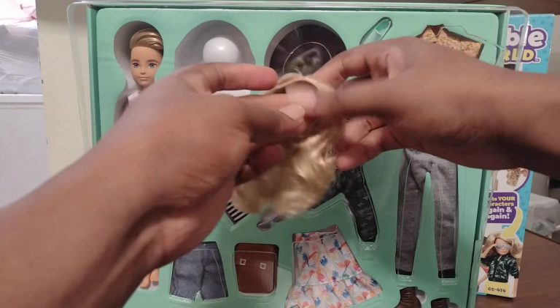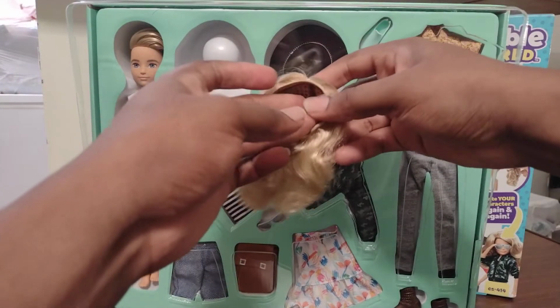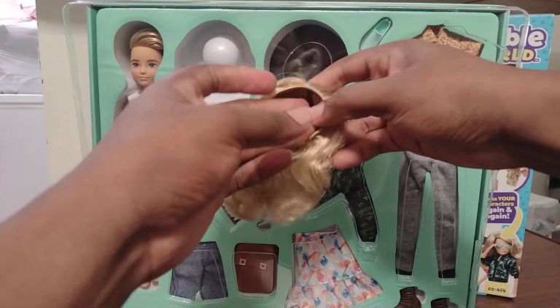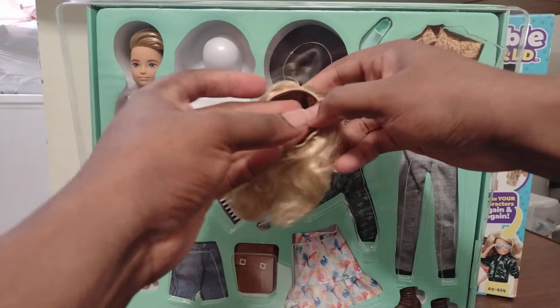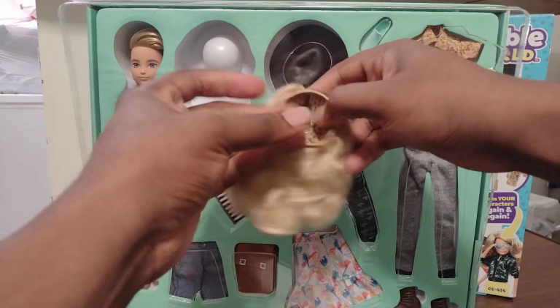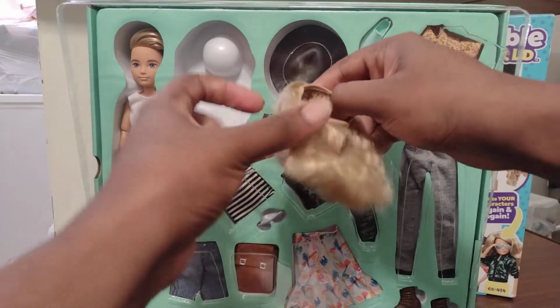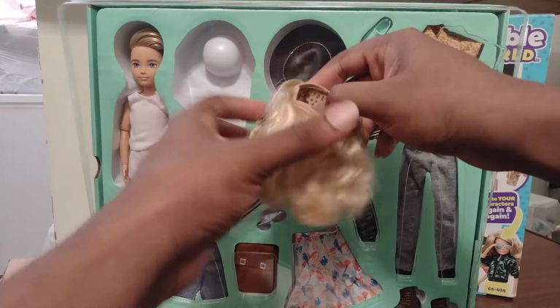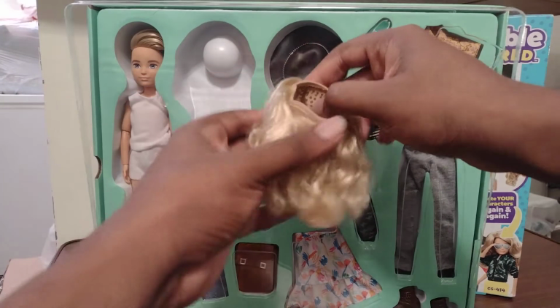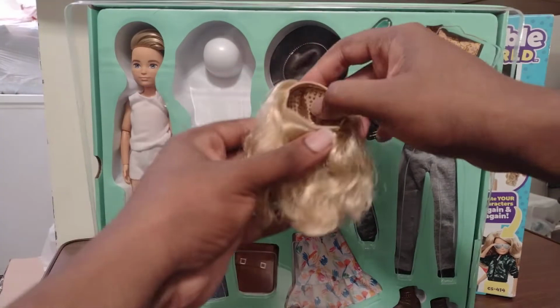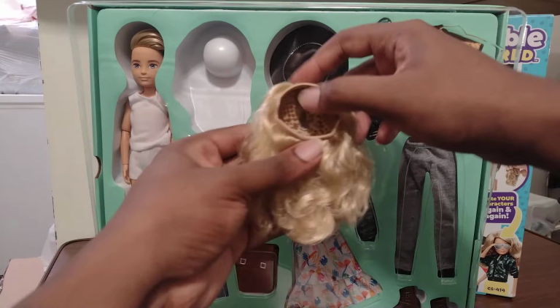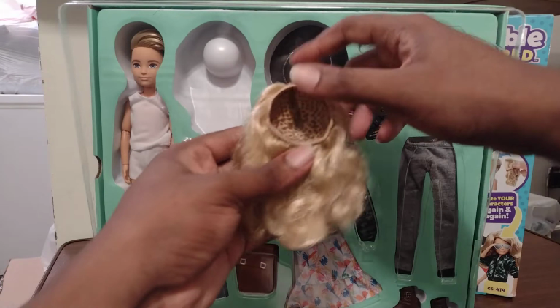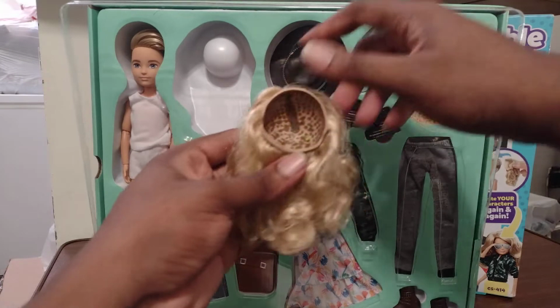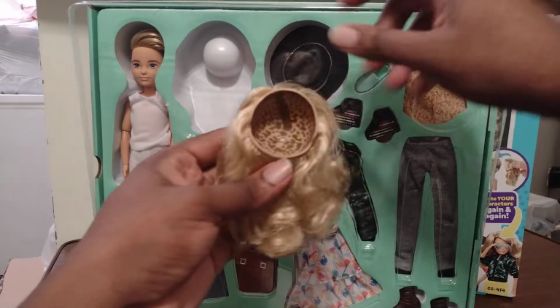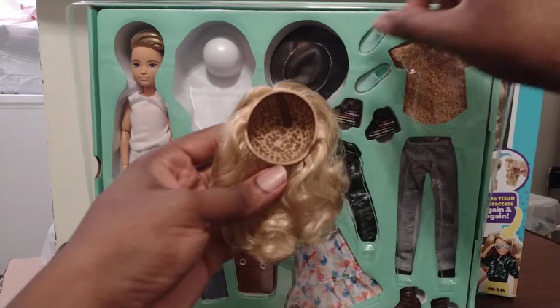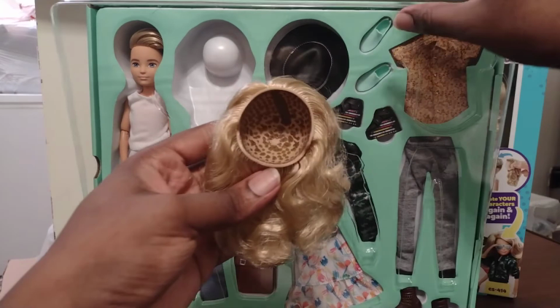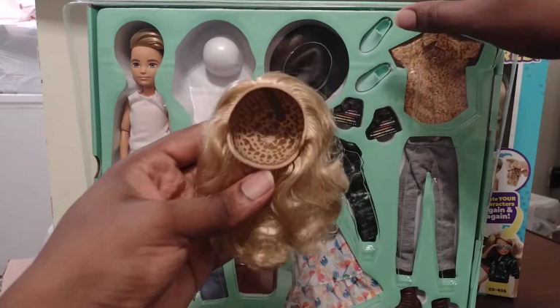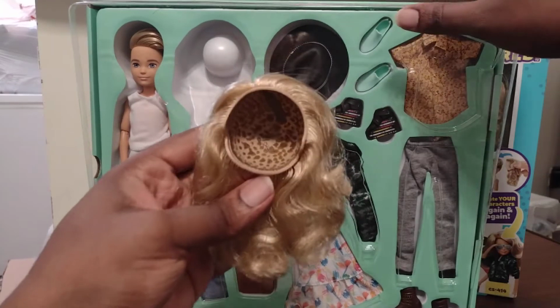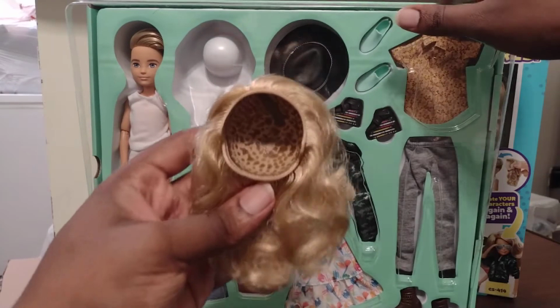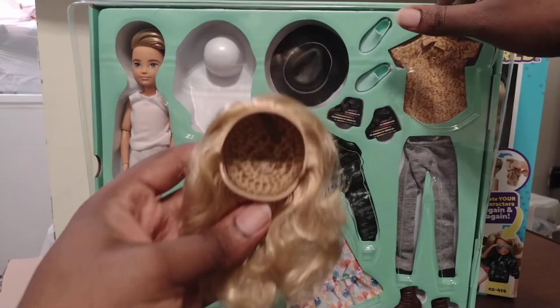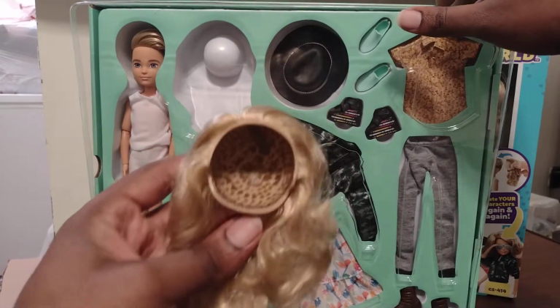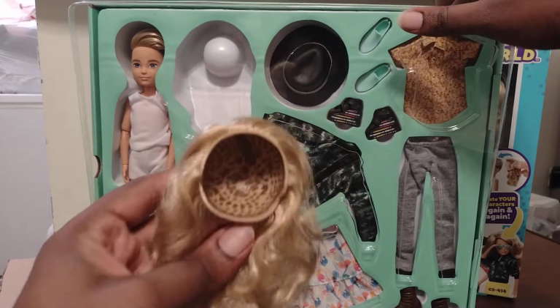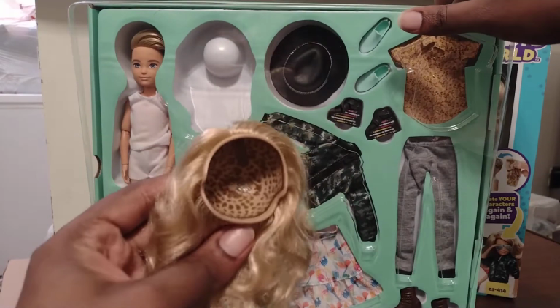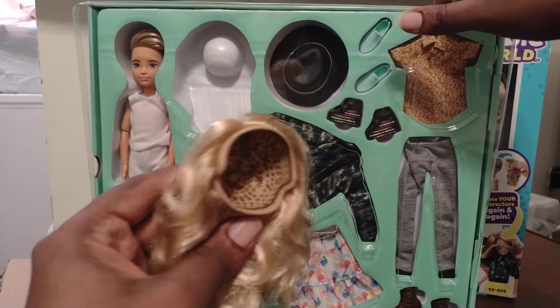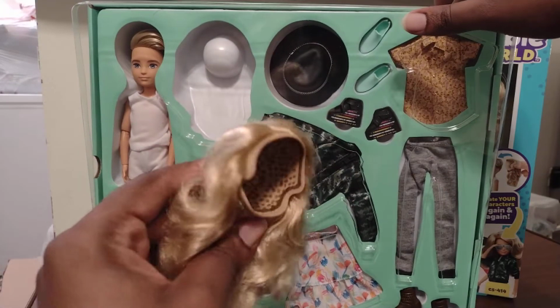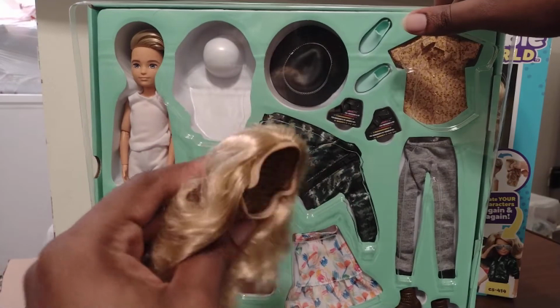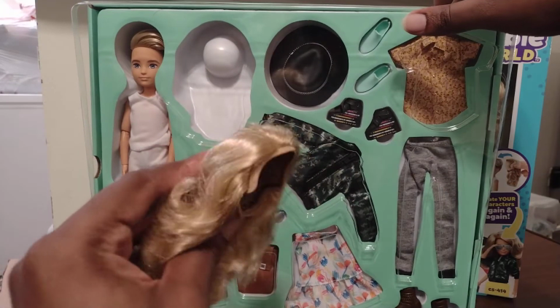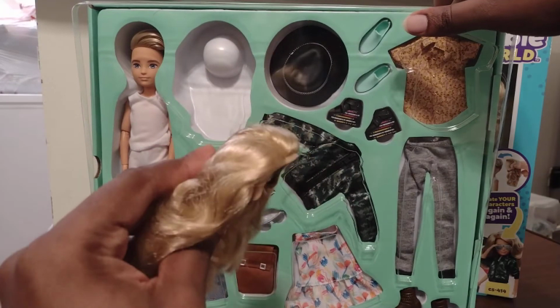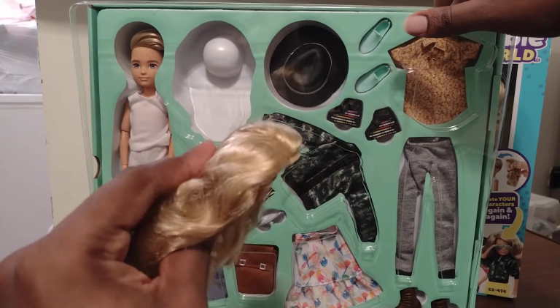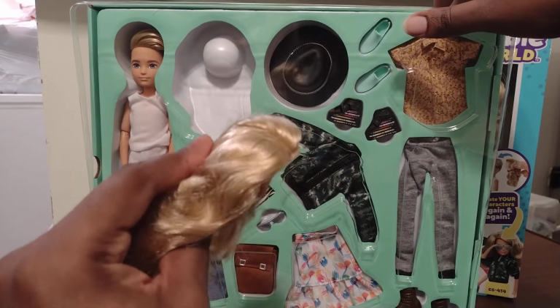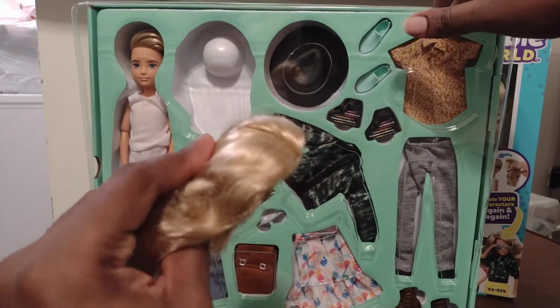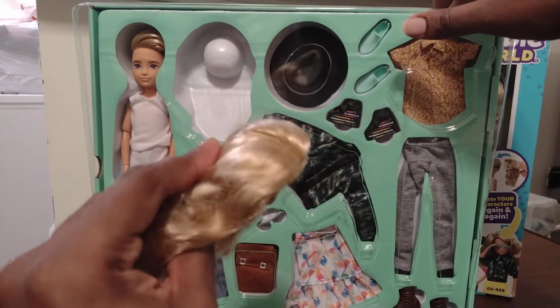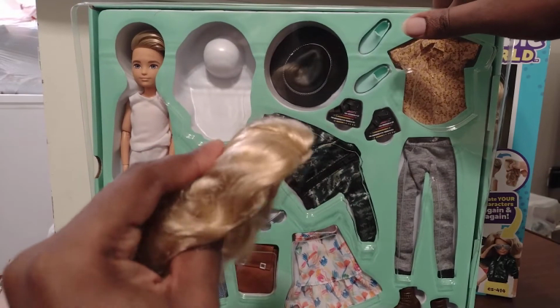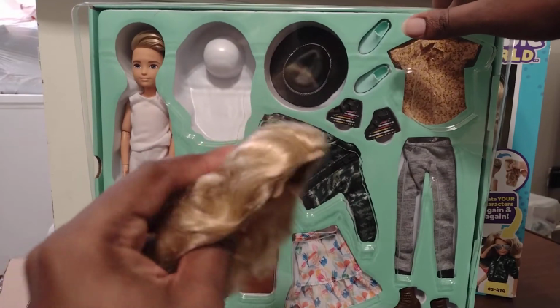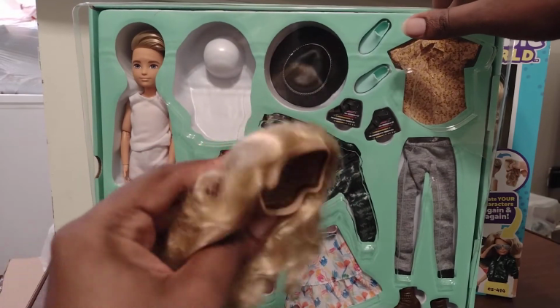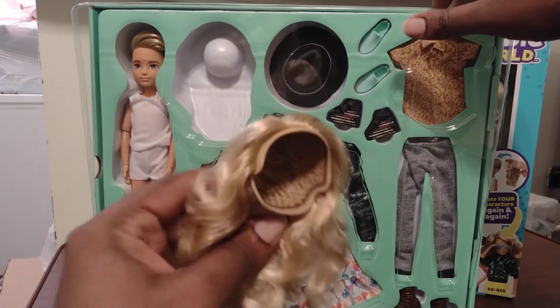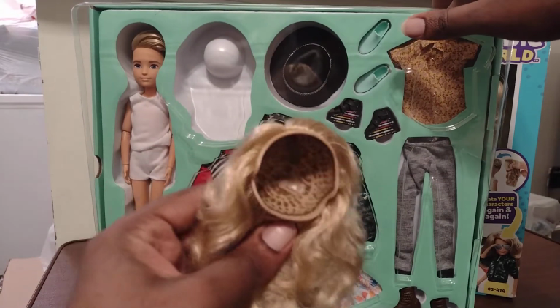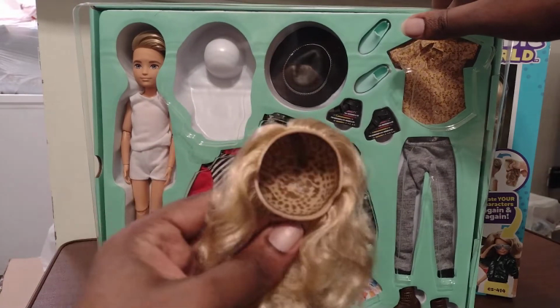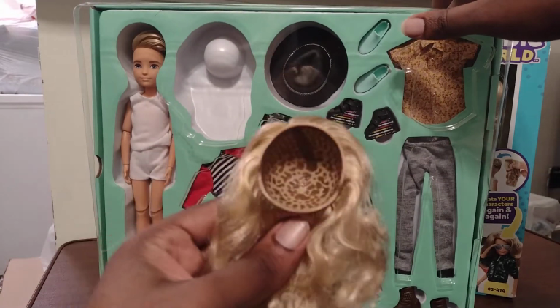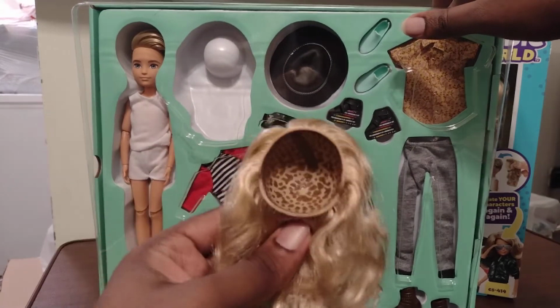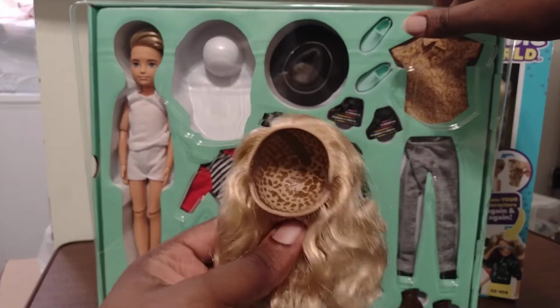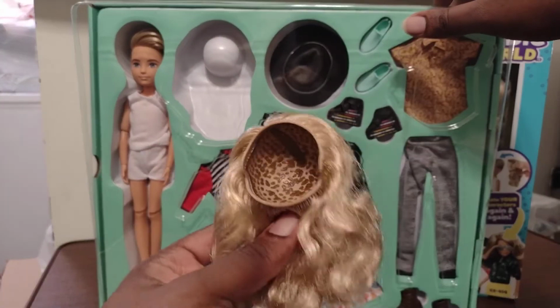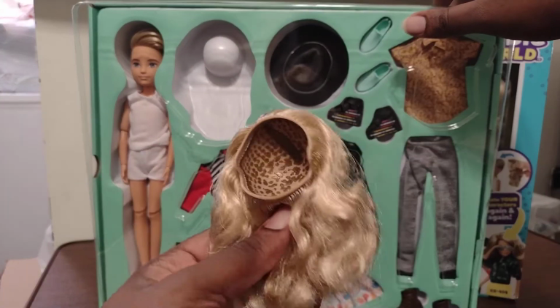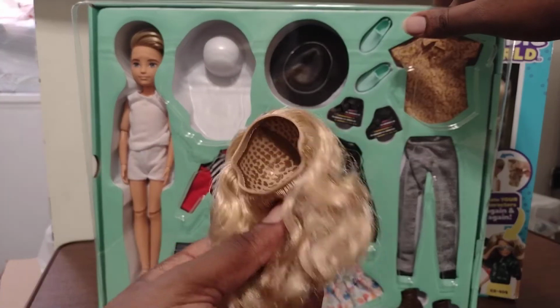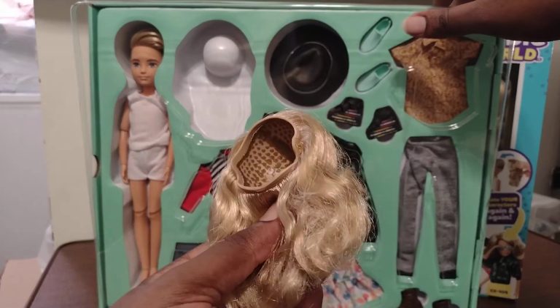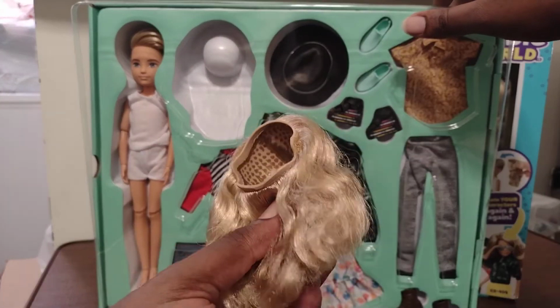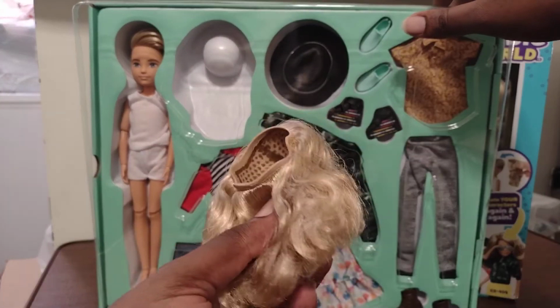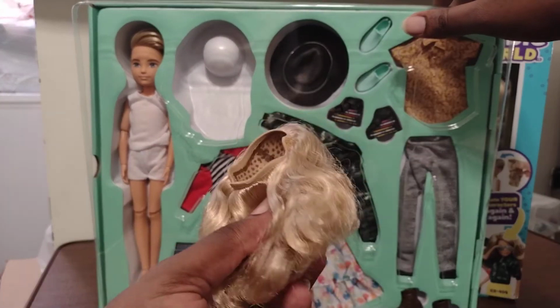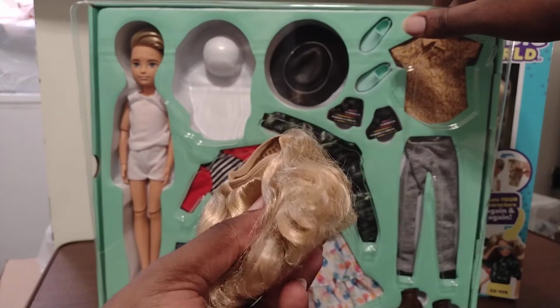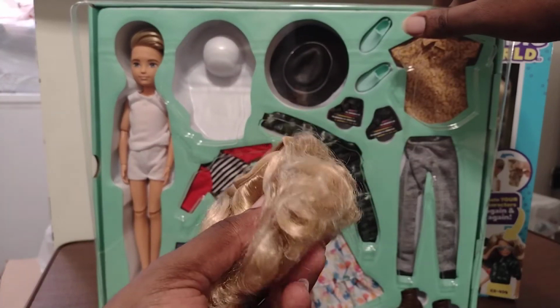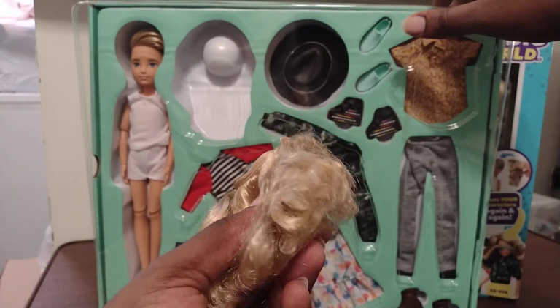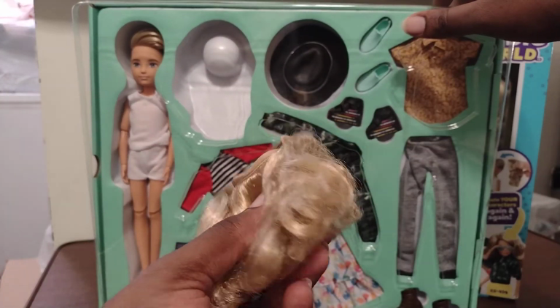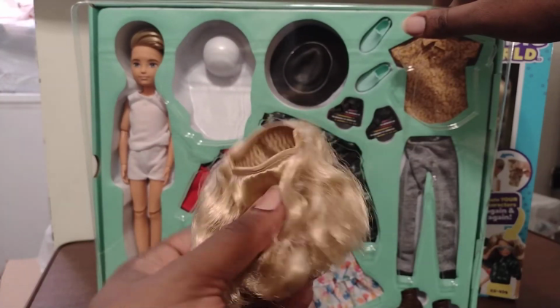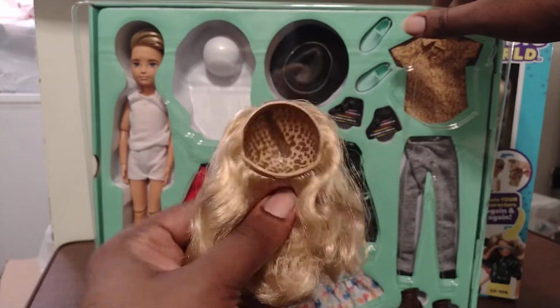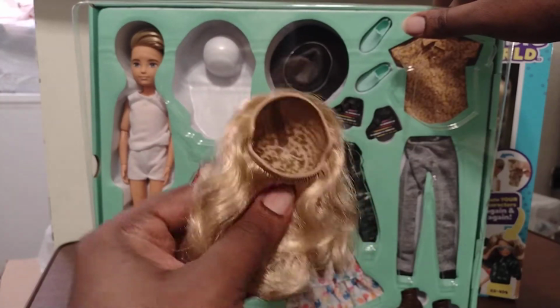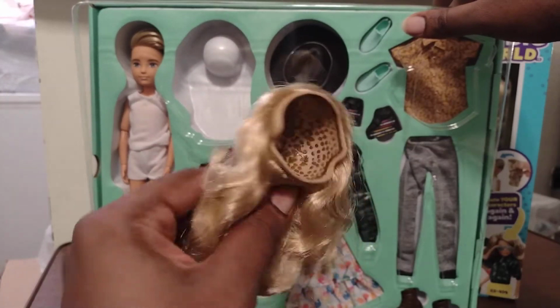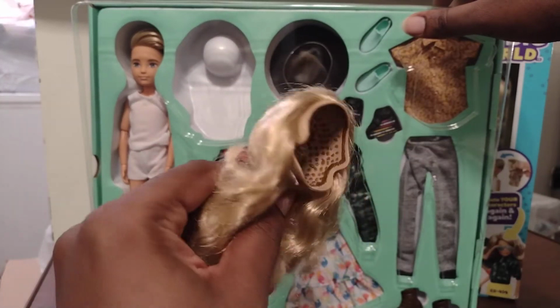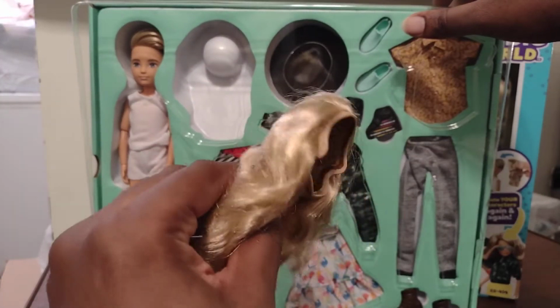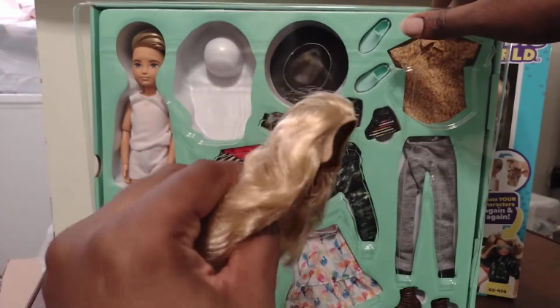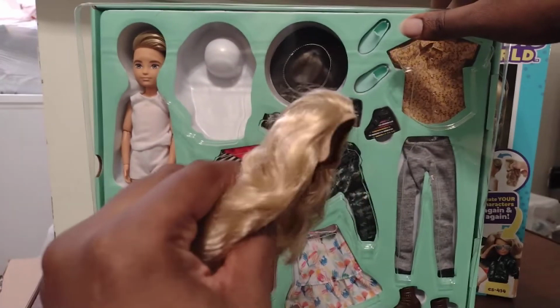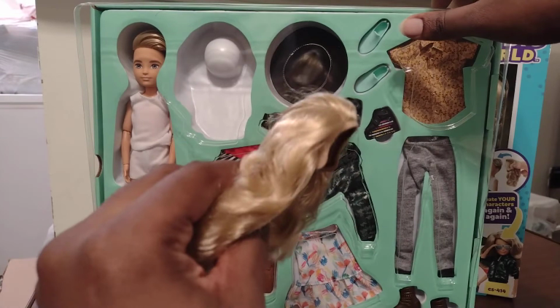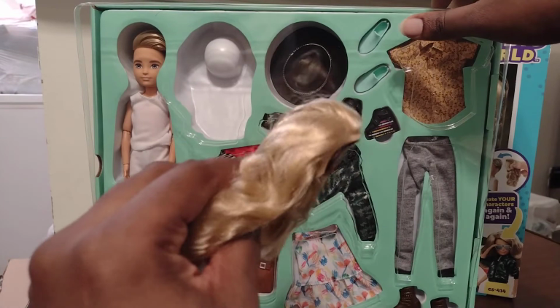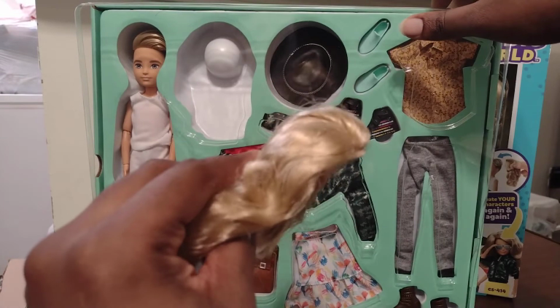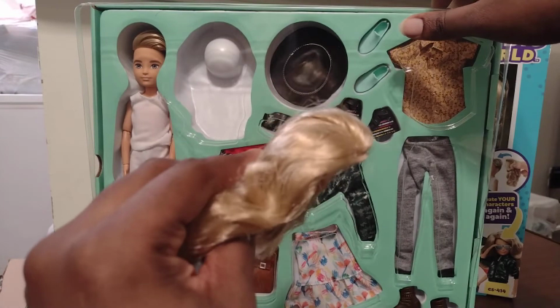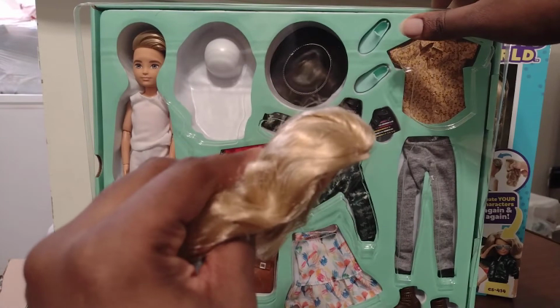Here's the wig that comes with it — it's a medium-length wig with curls at the bottom.